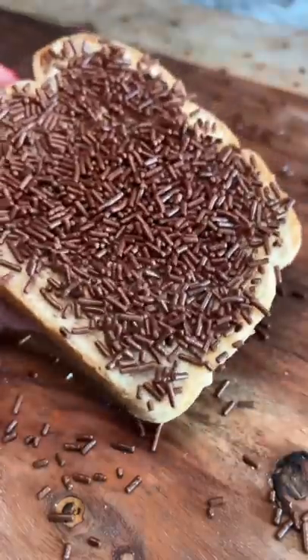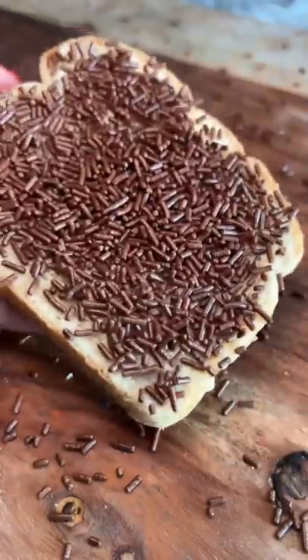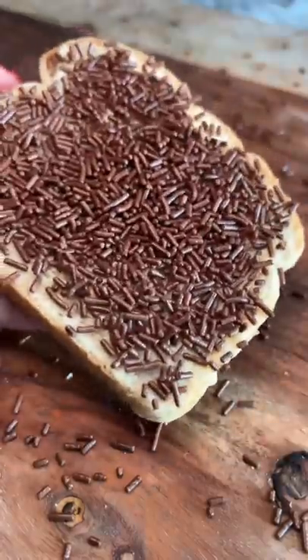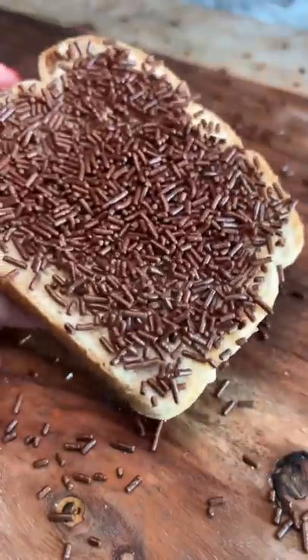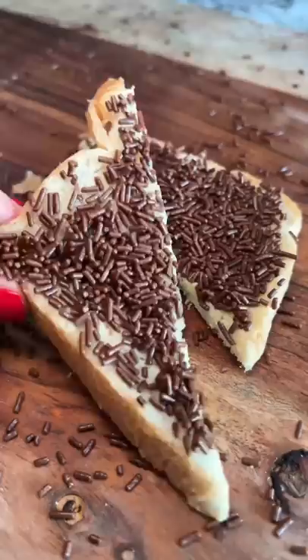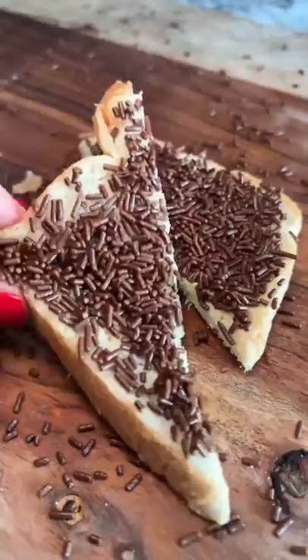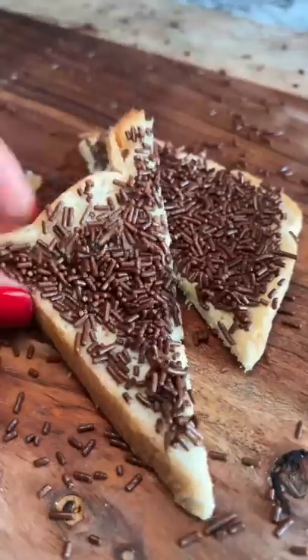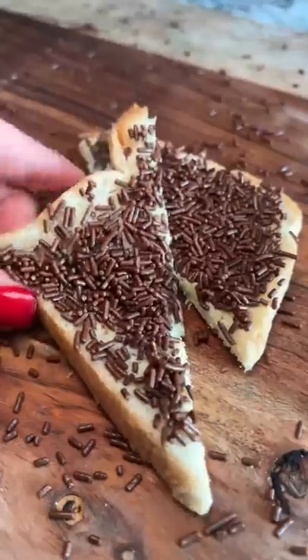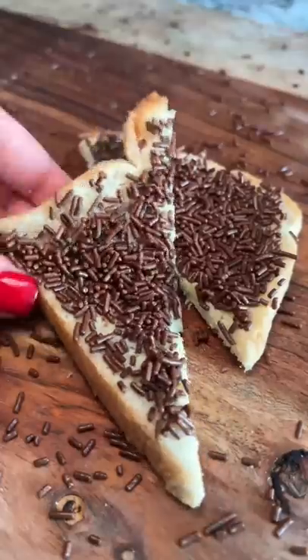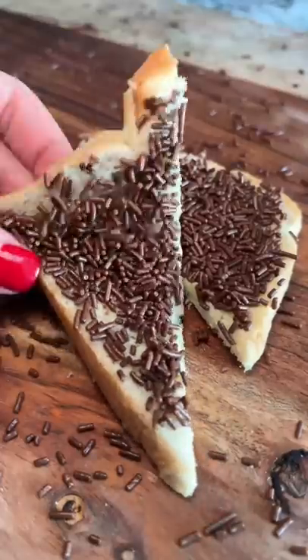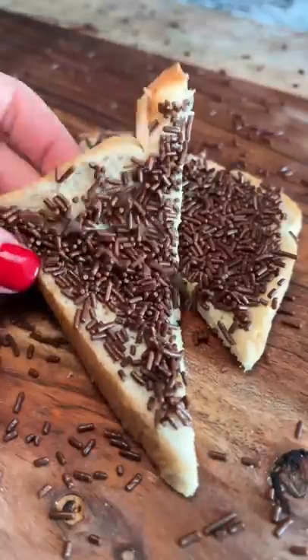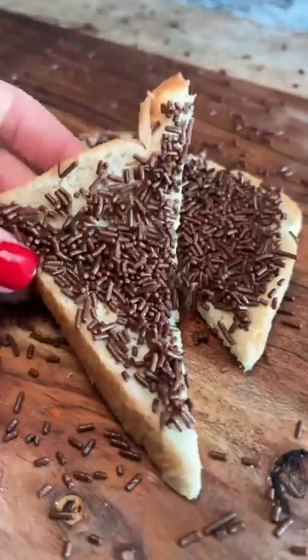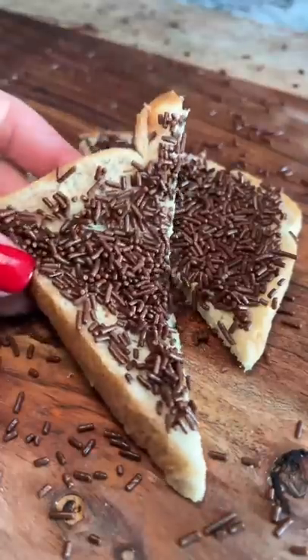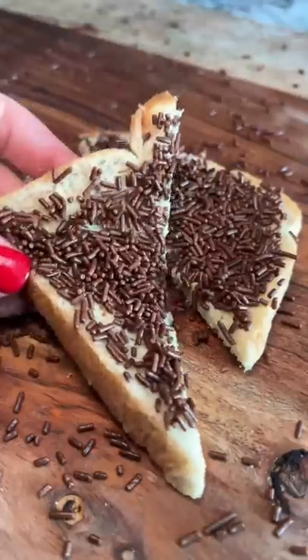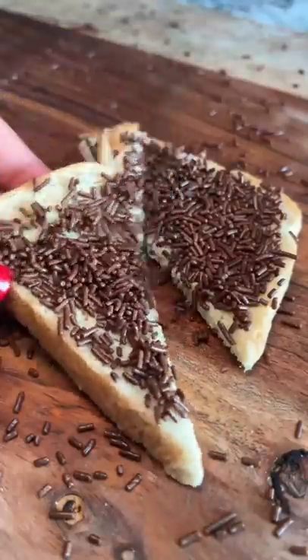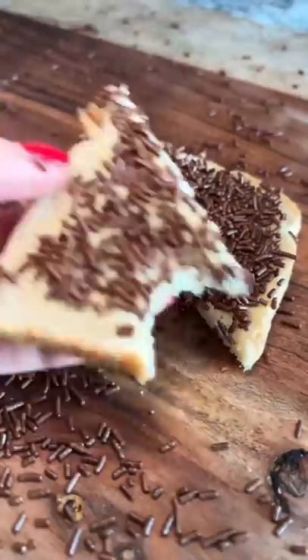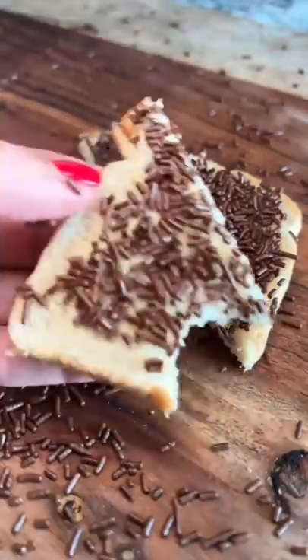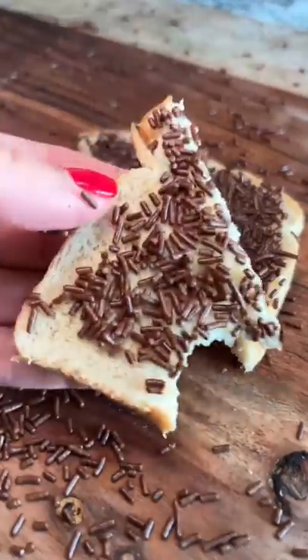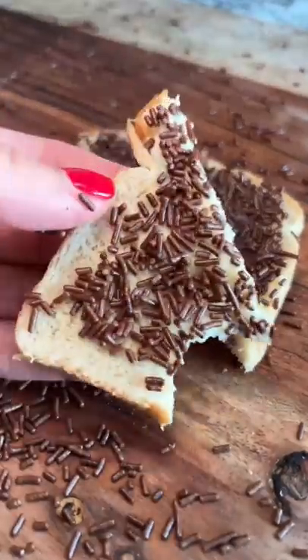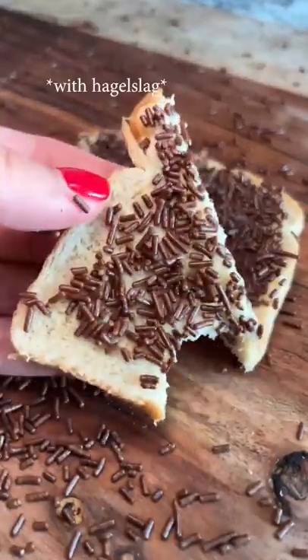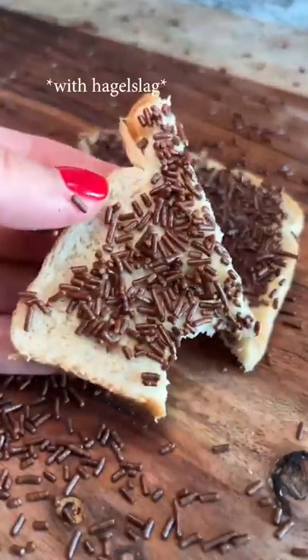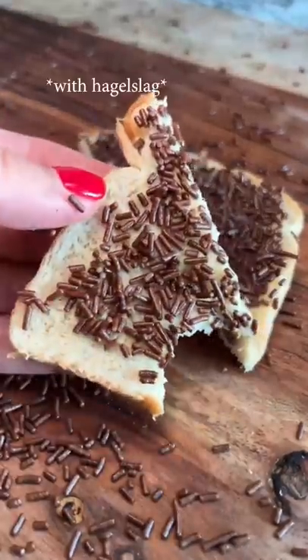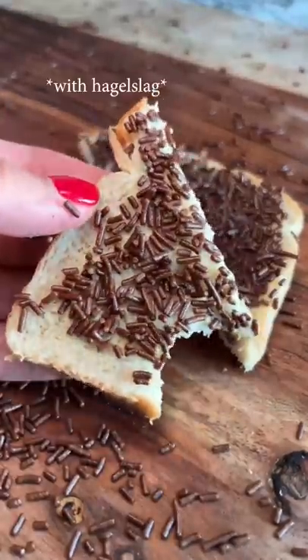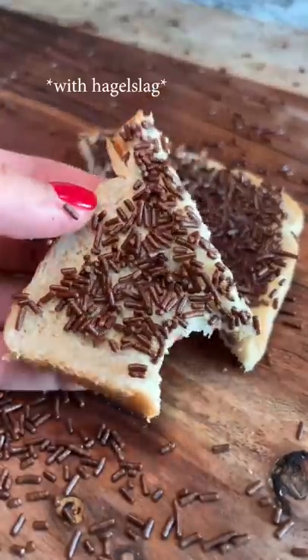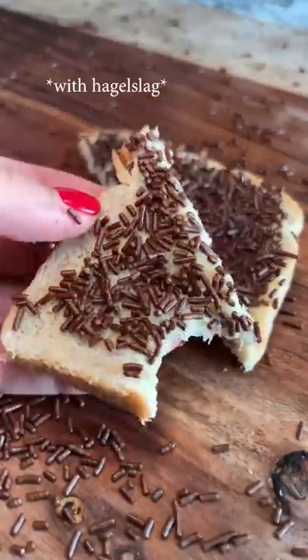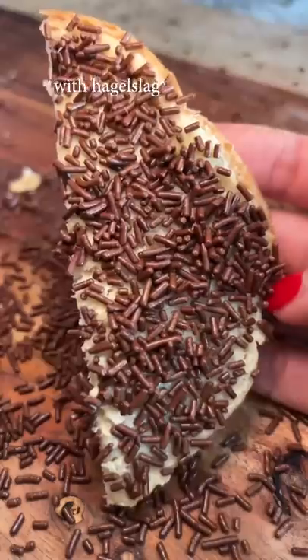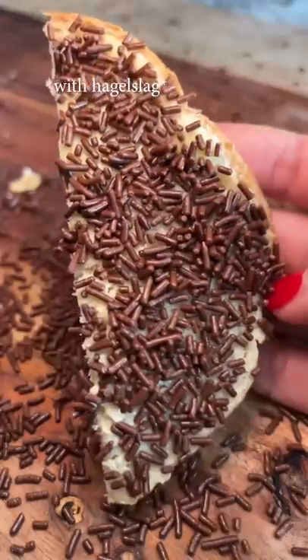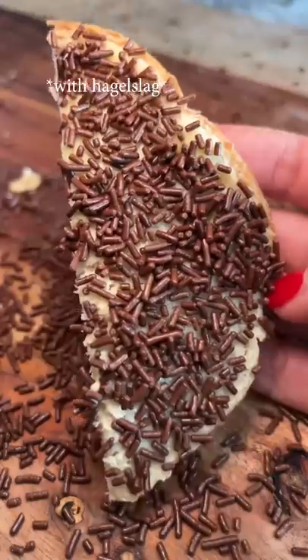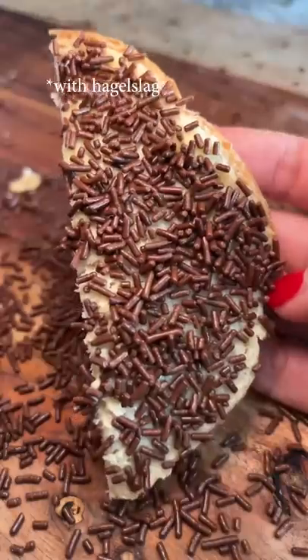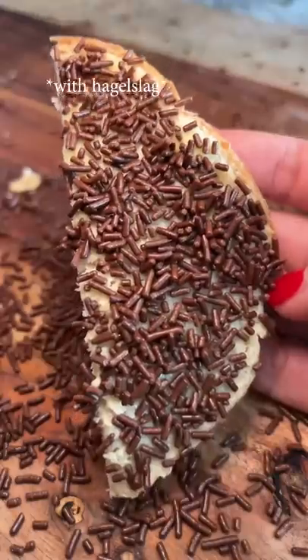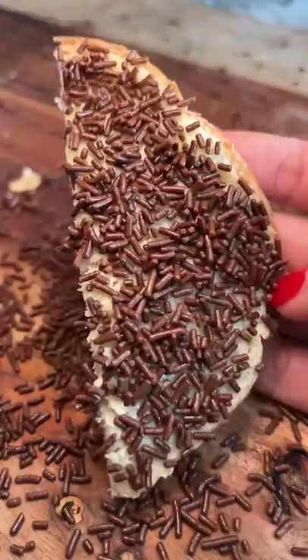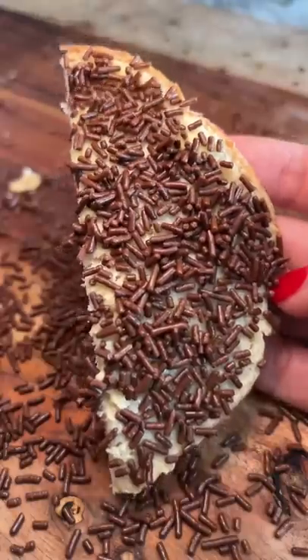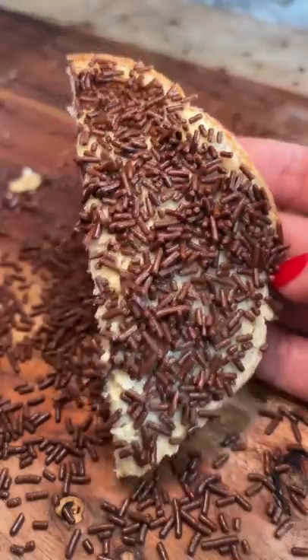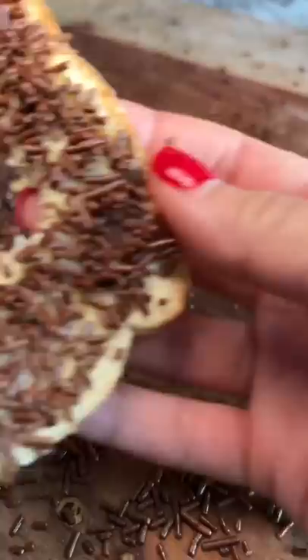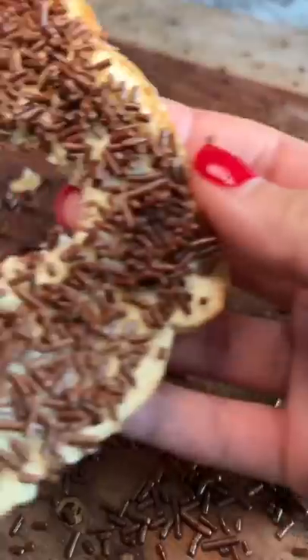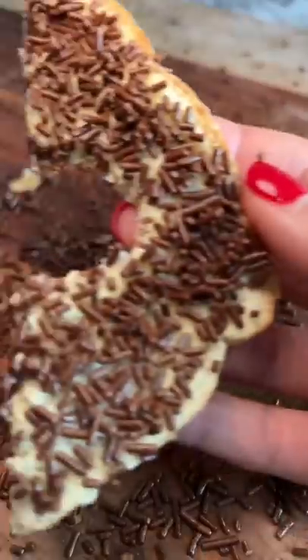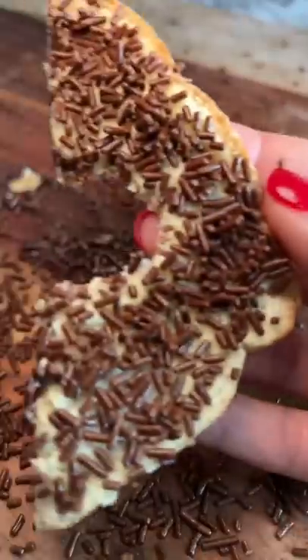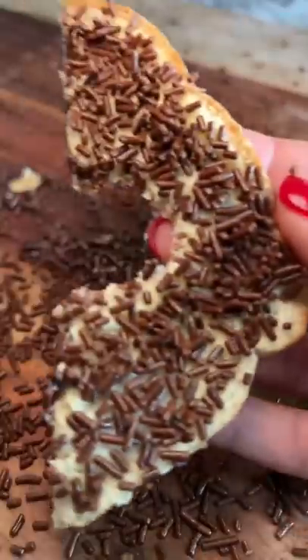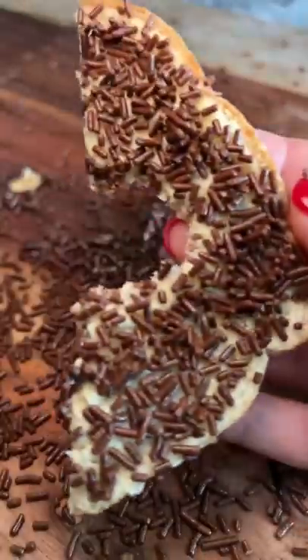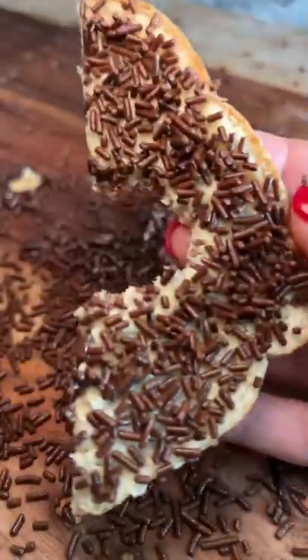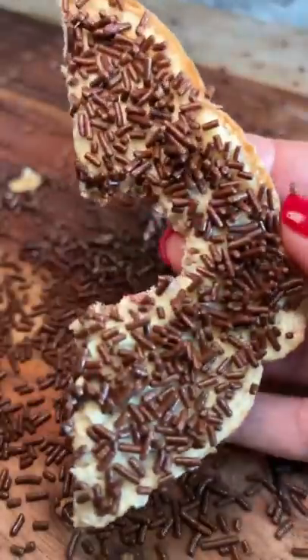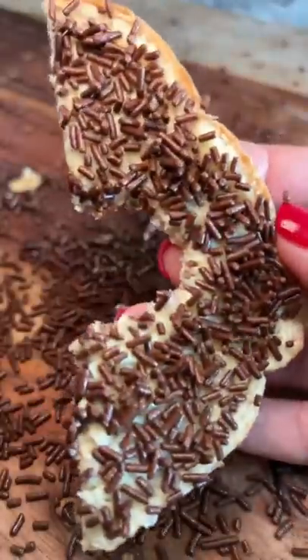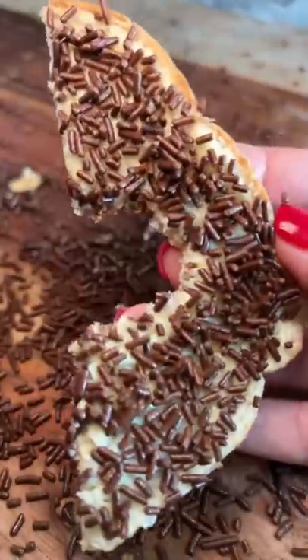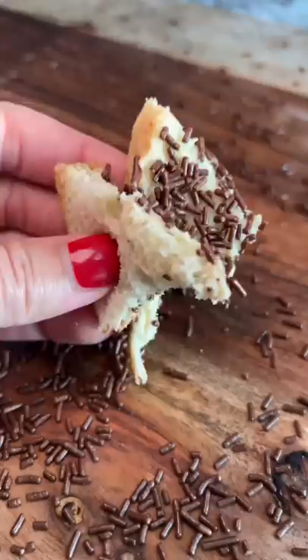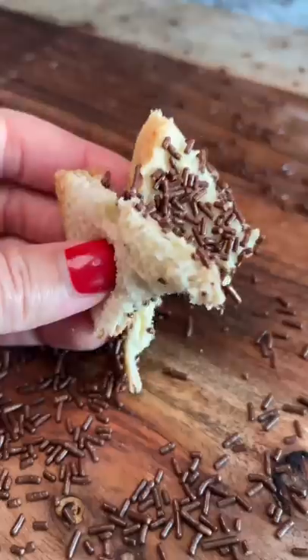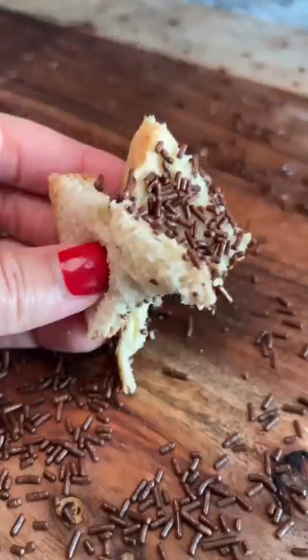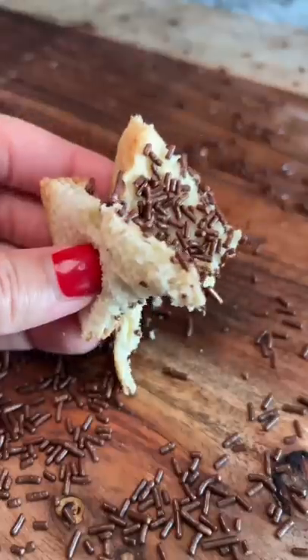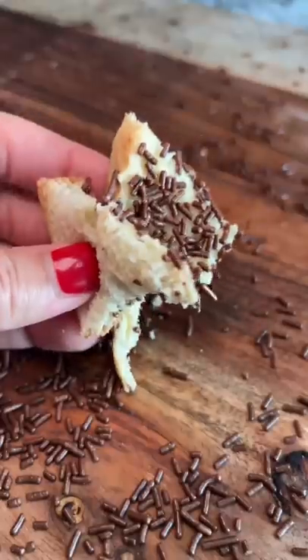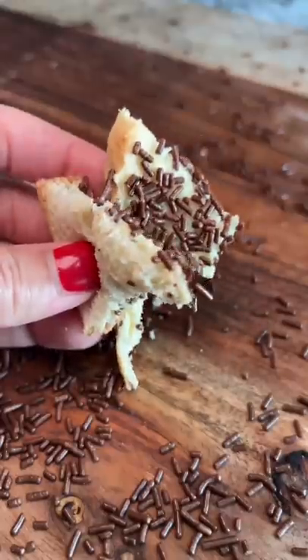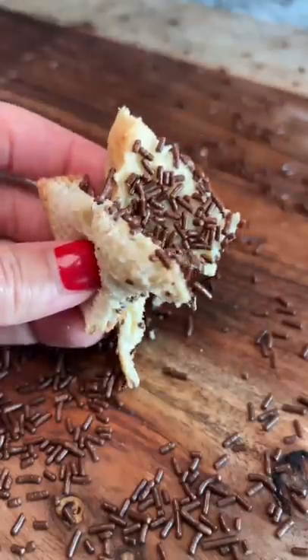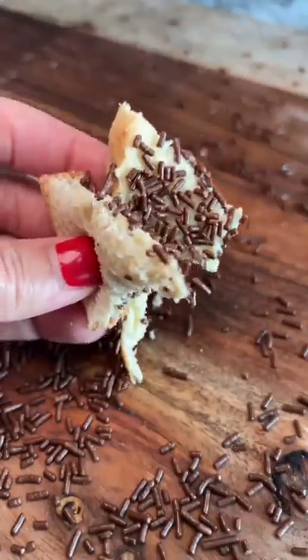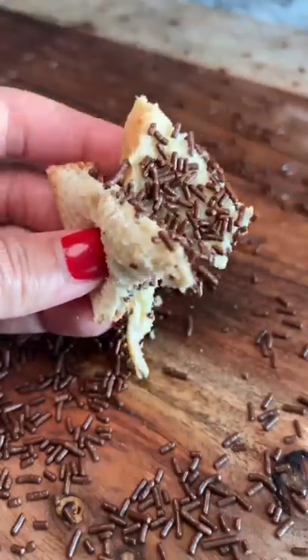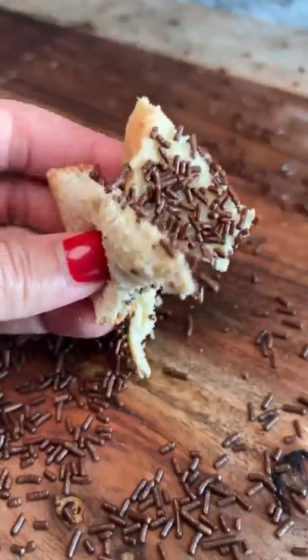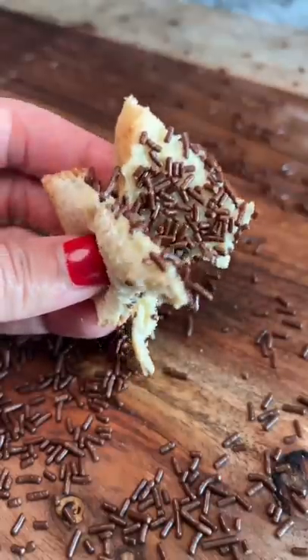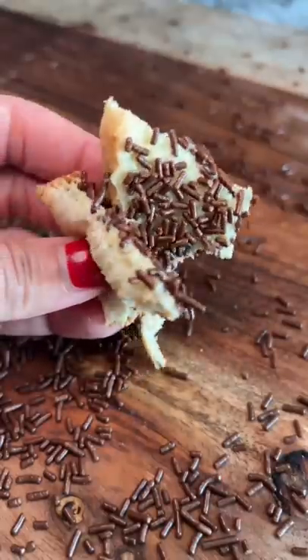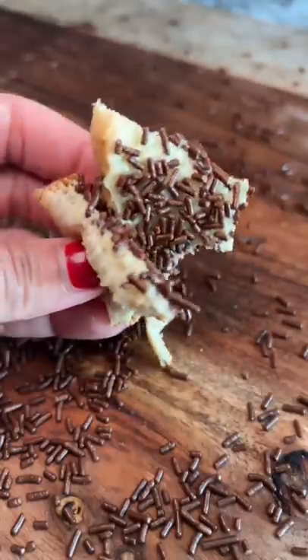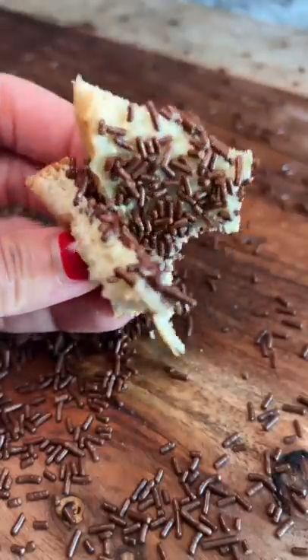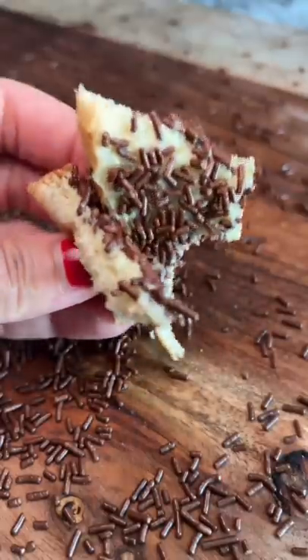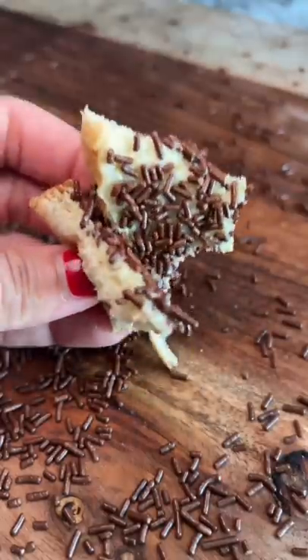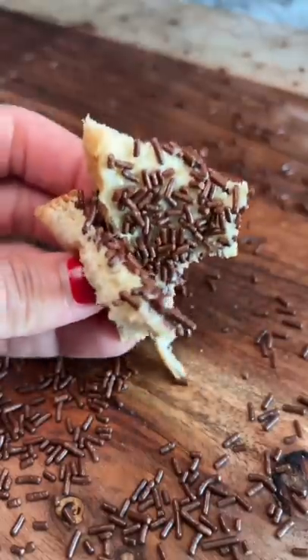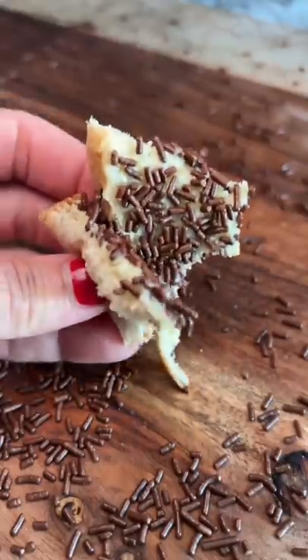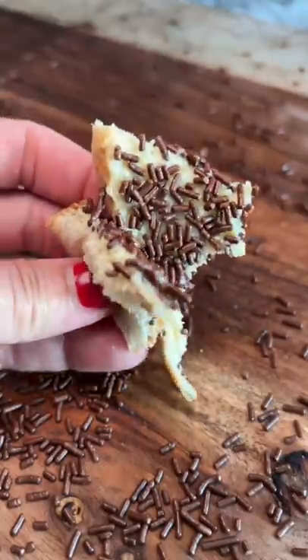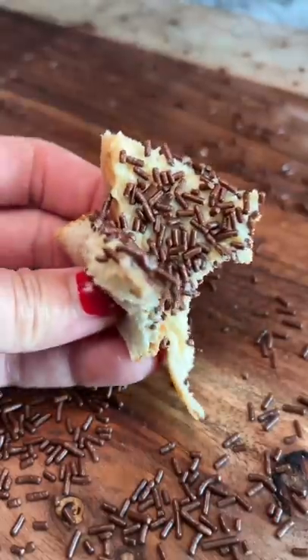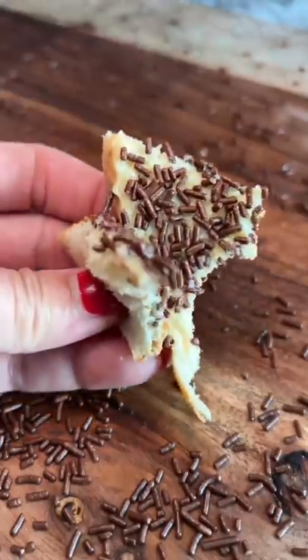Let me know if there are any other combos I should try using Hoggle's Log, and if I pronounced that correctly. Sorry, fairy bread, but this takes the cake.